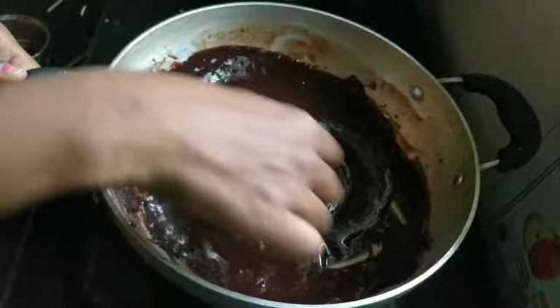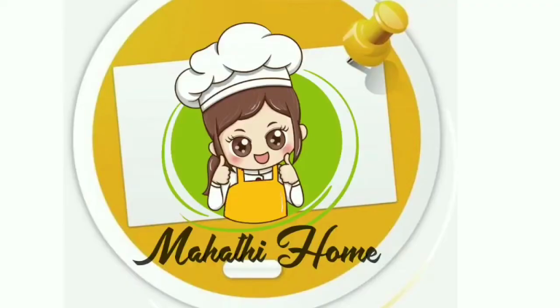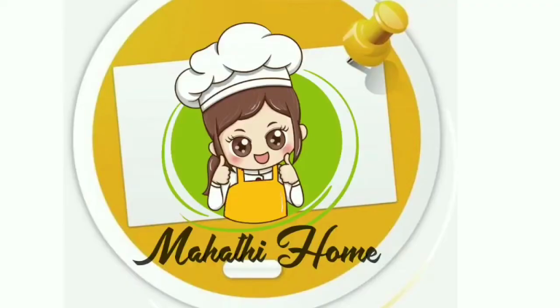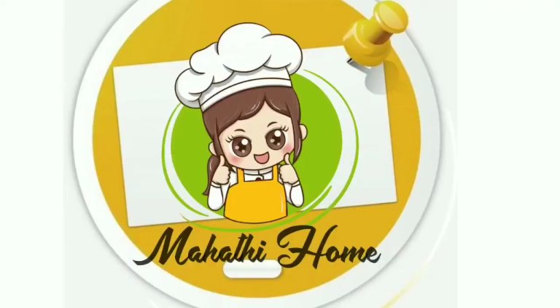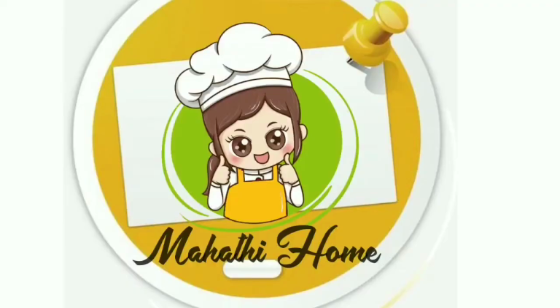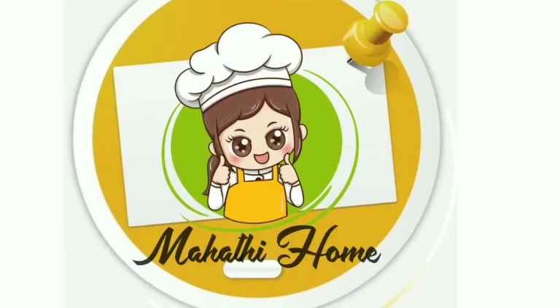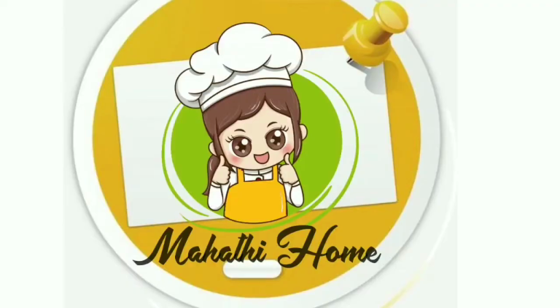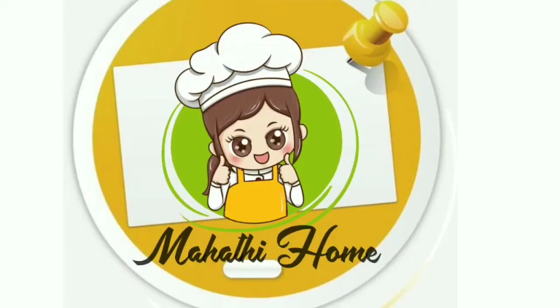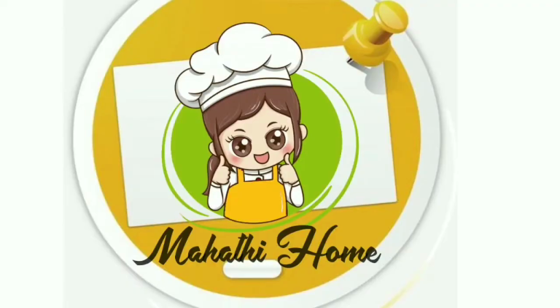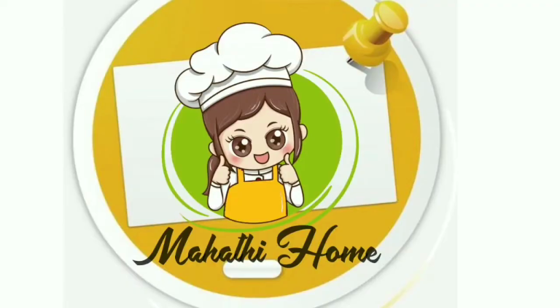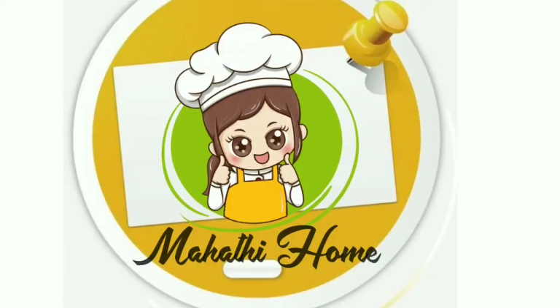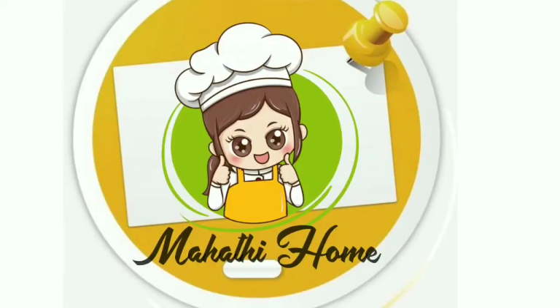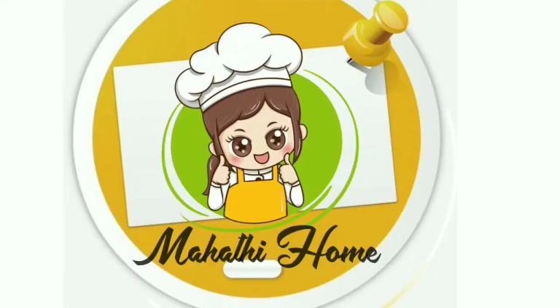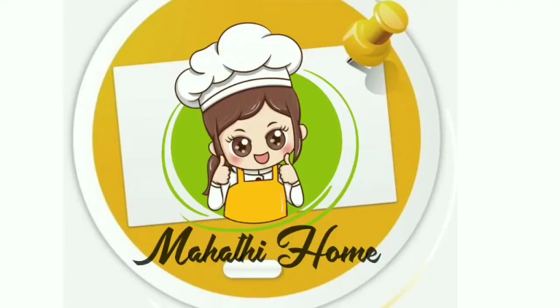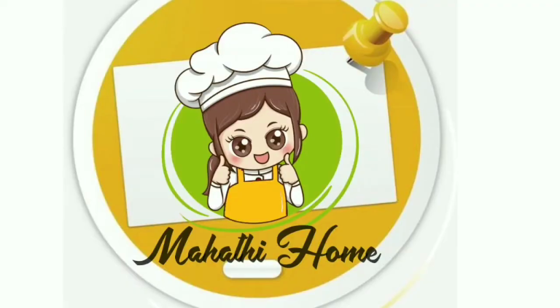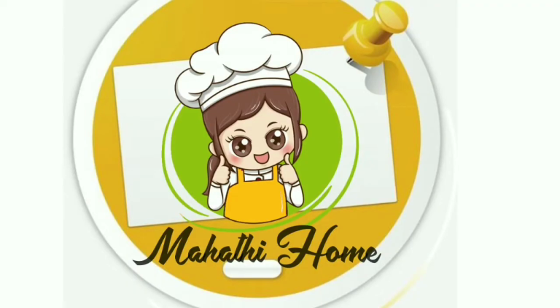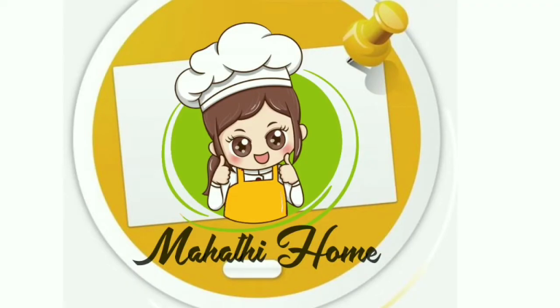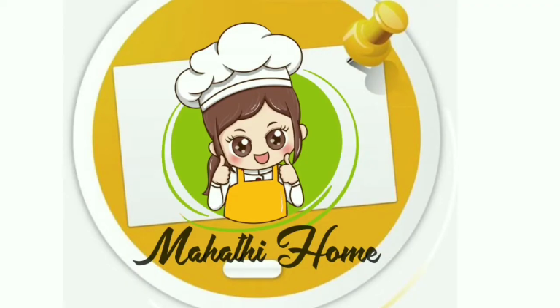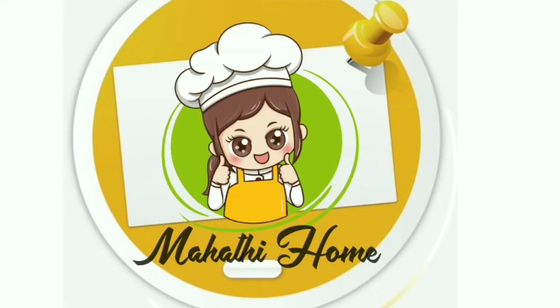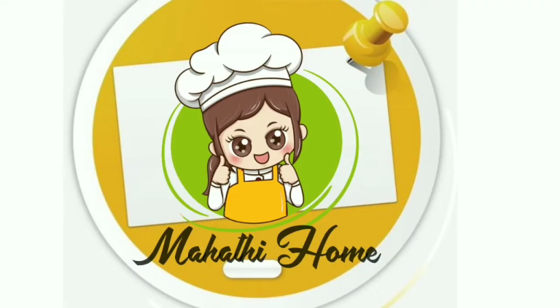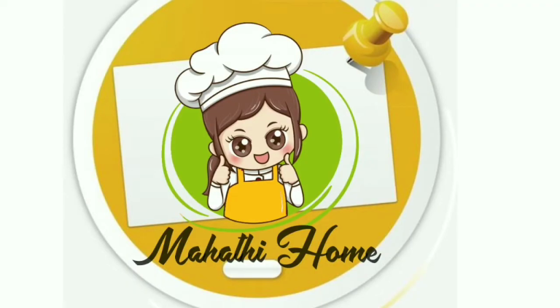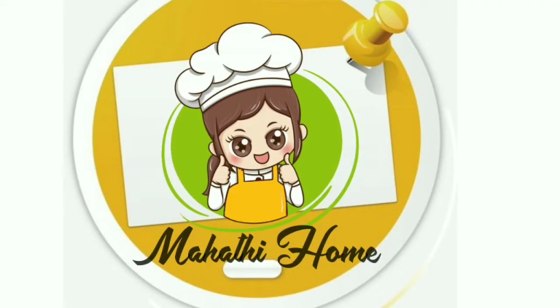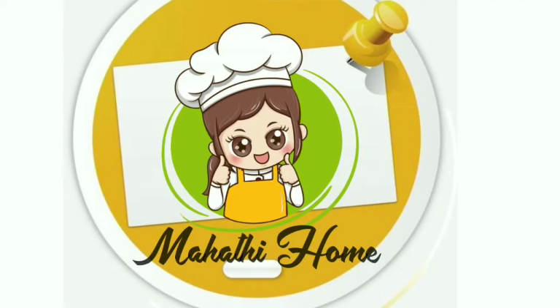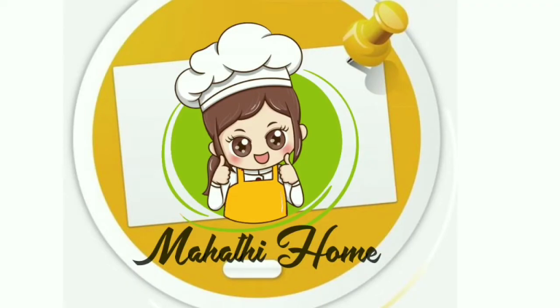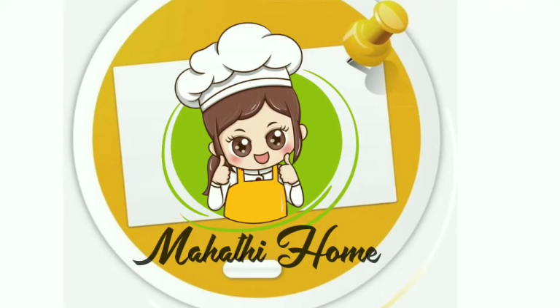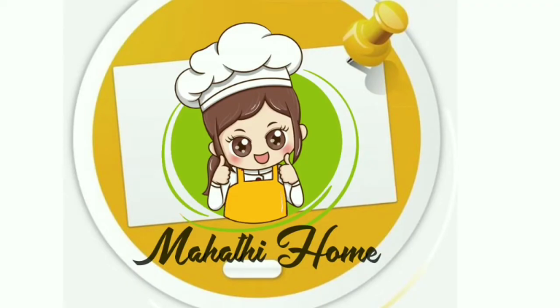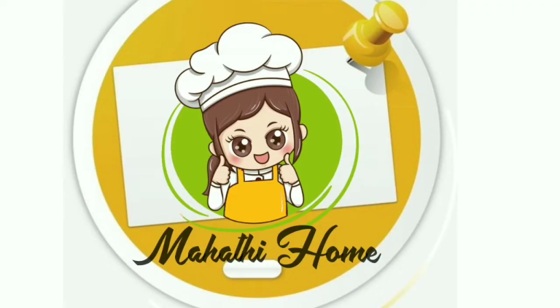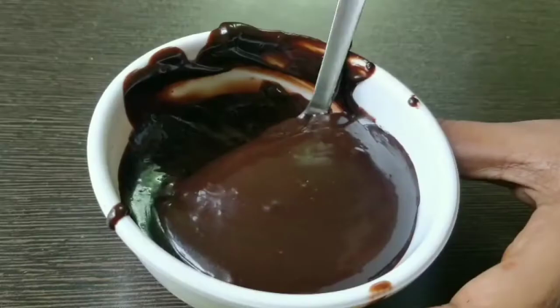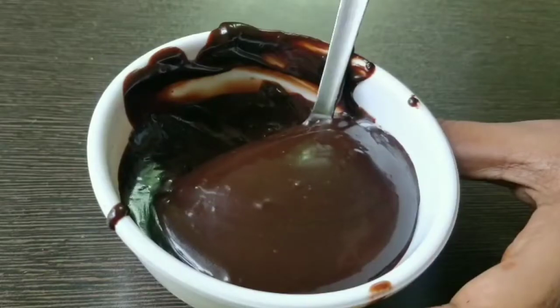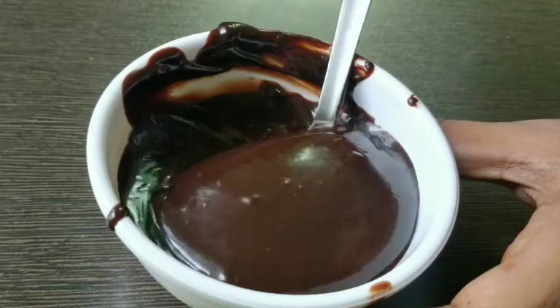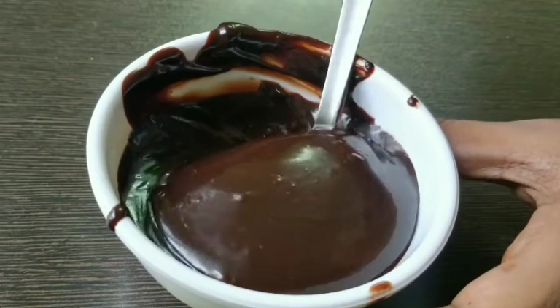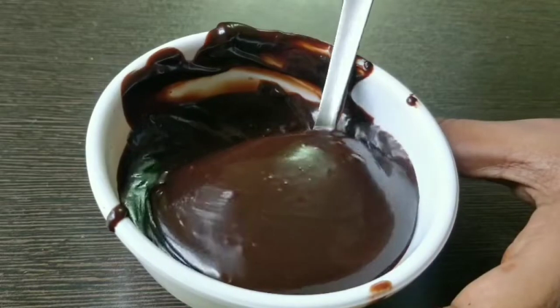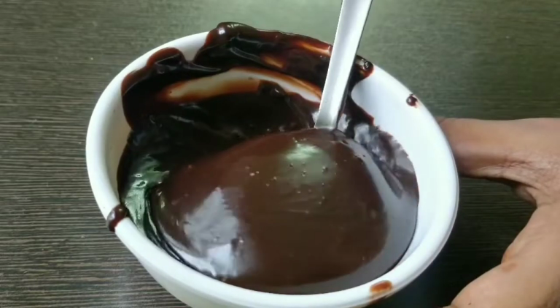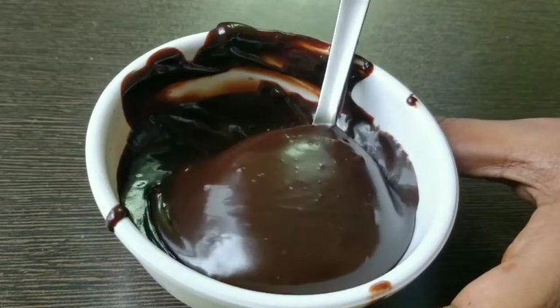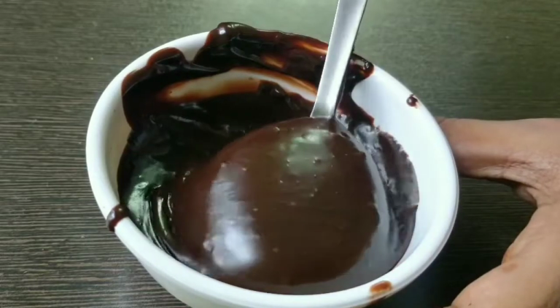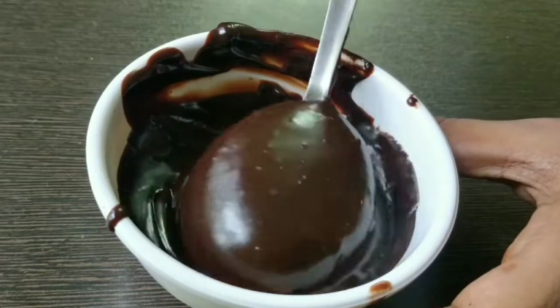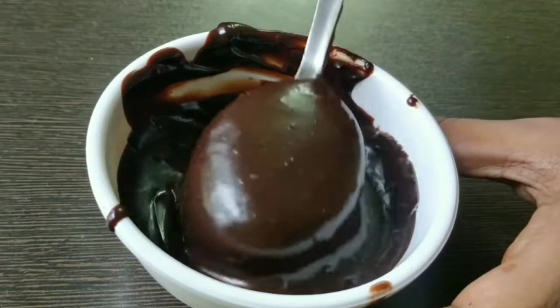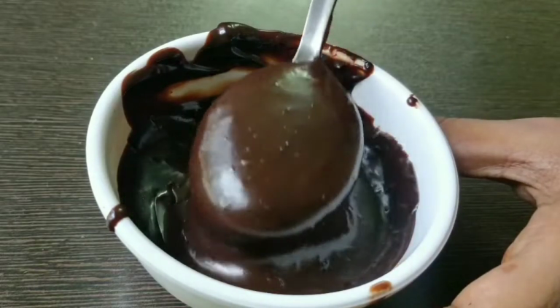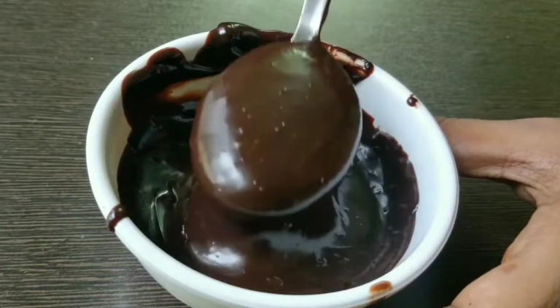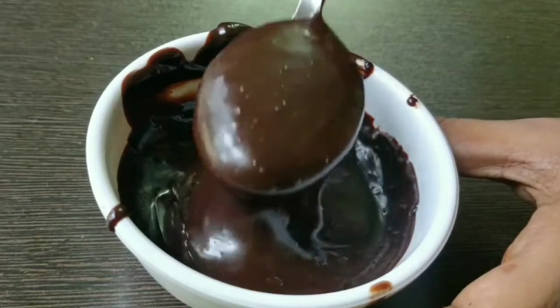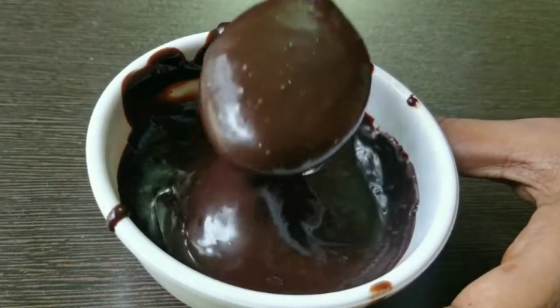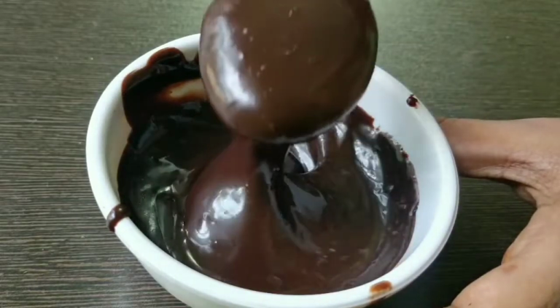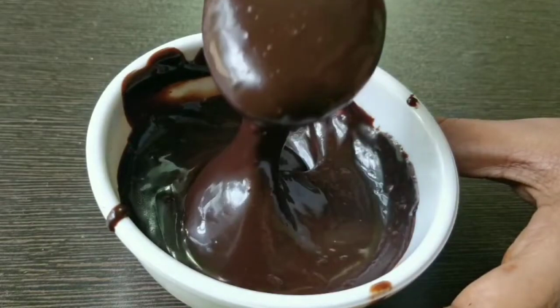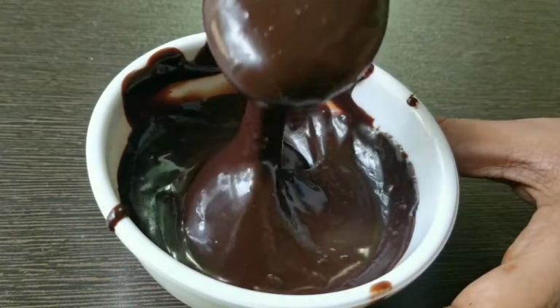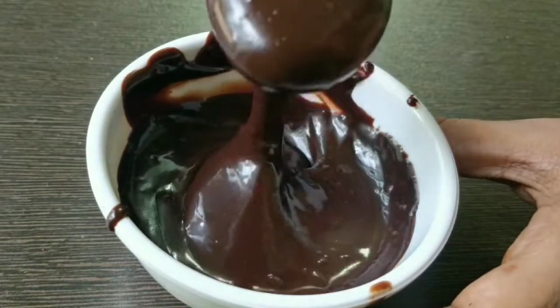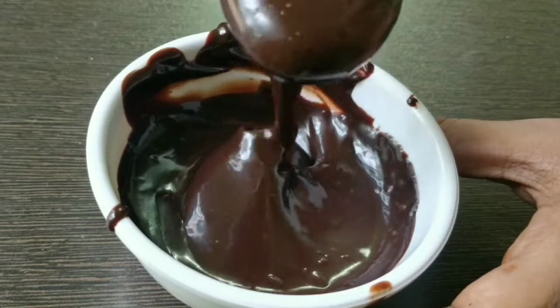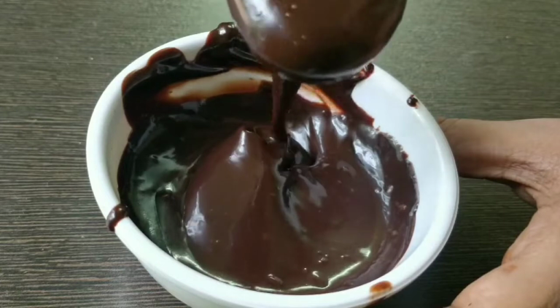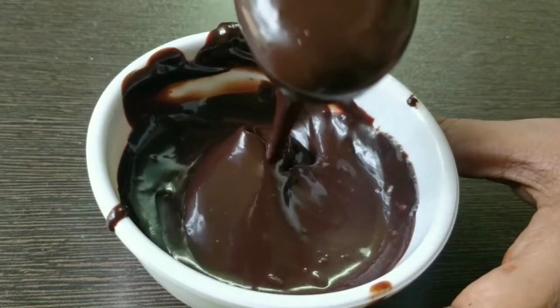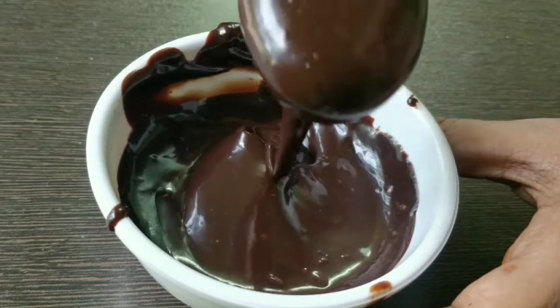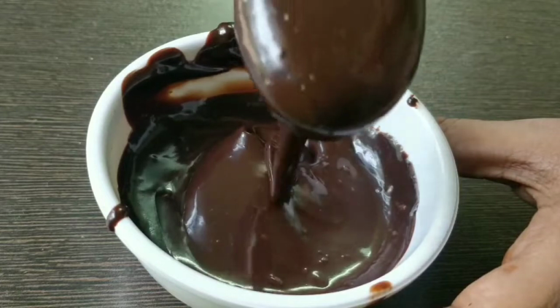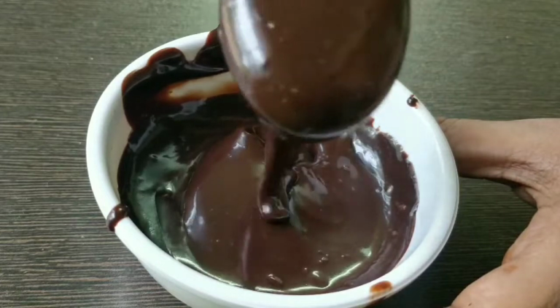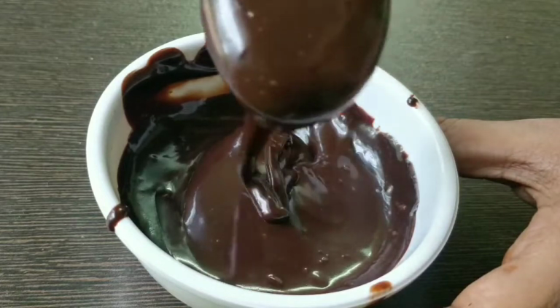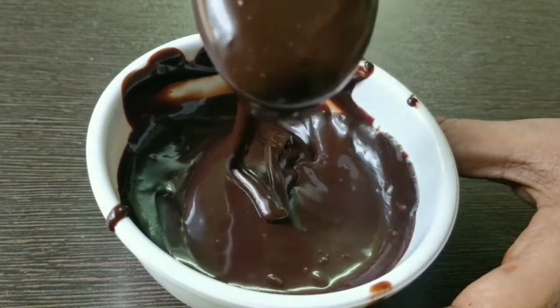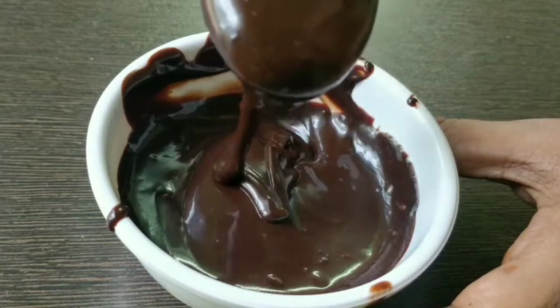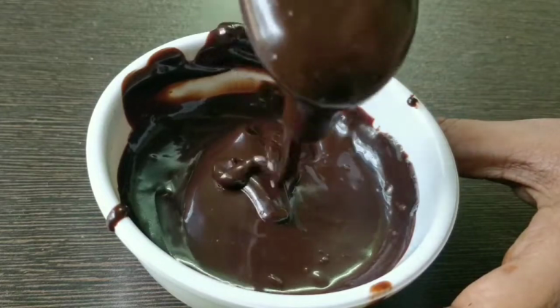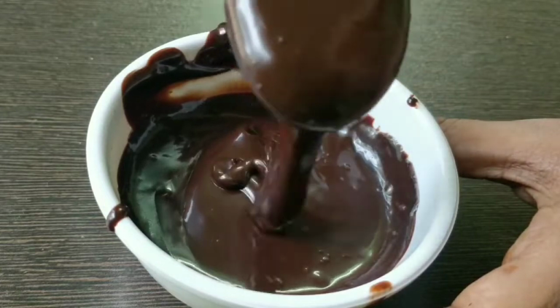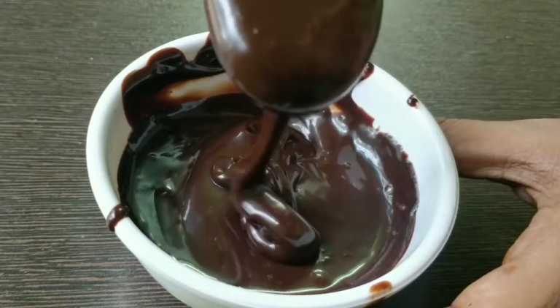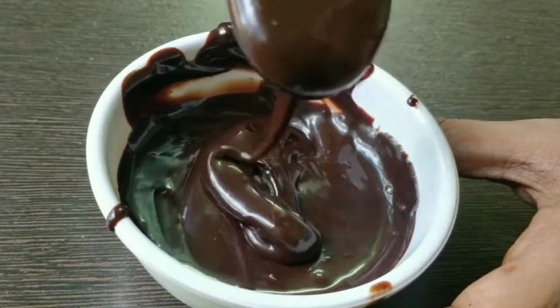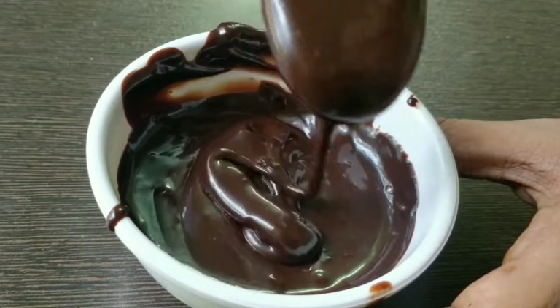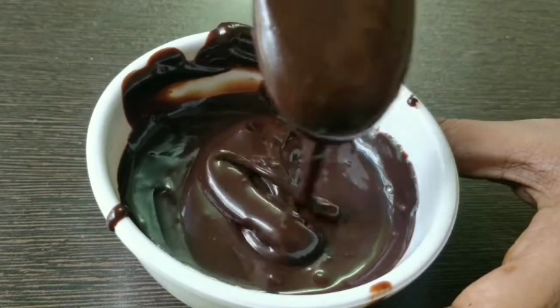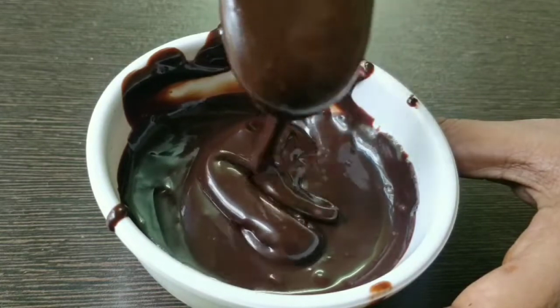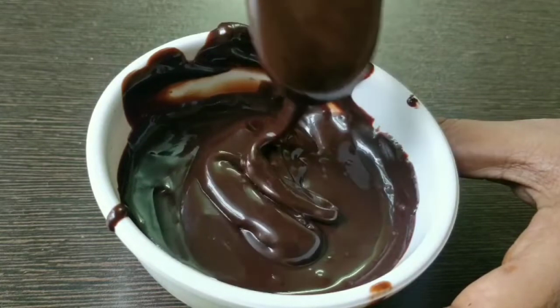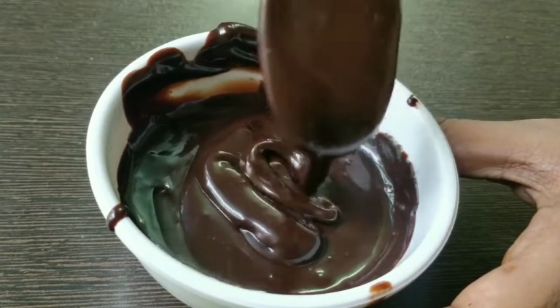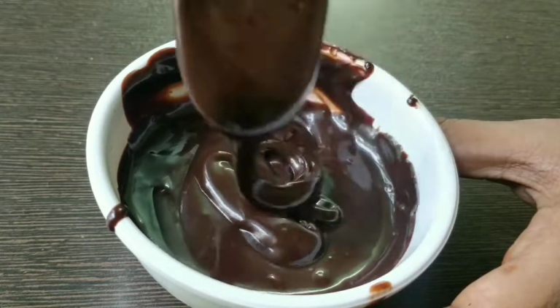Welcome to Mahathie Home. My friends, I'm going to make a chocolate frosting that is chocolate ganache.